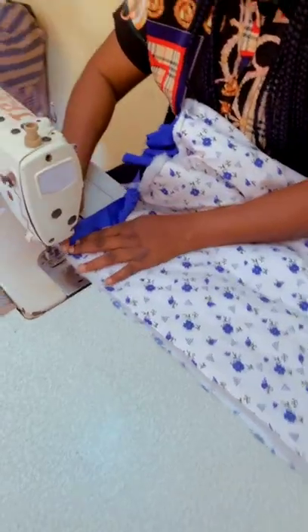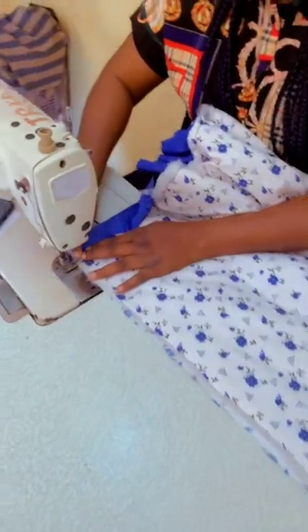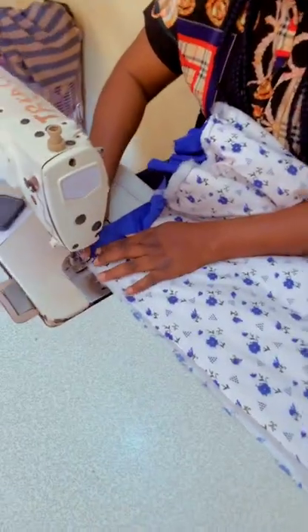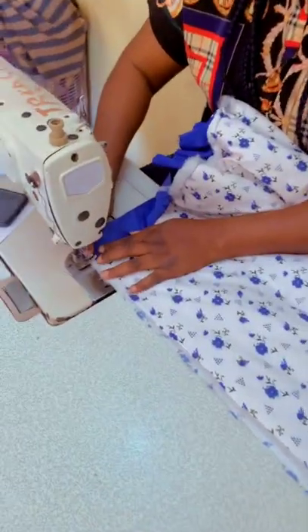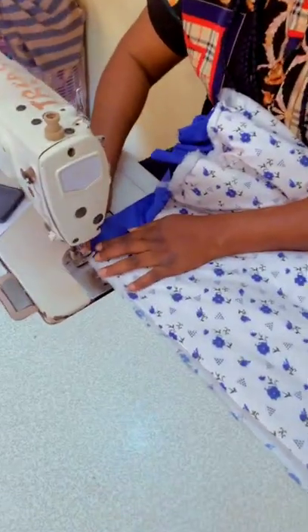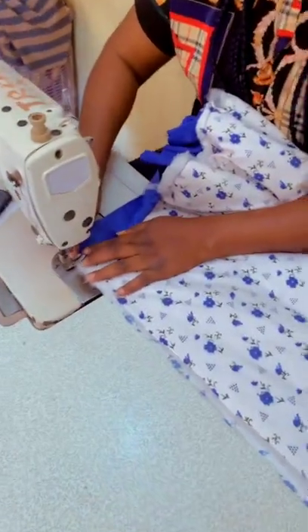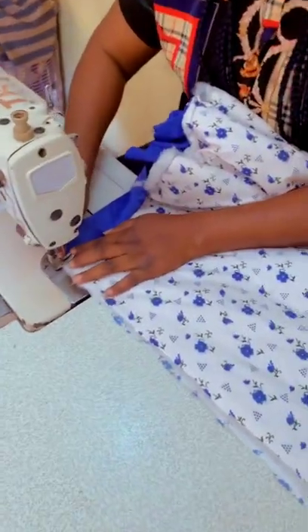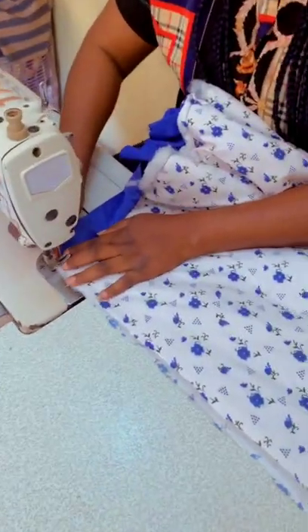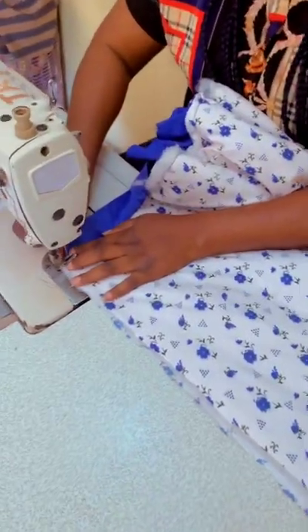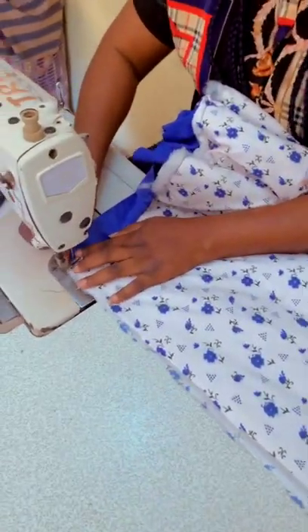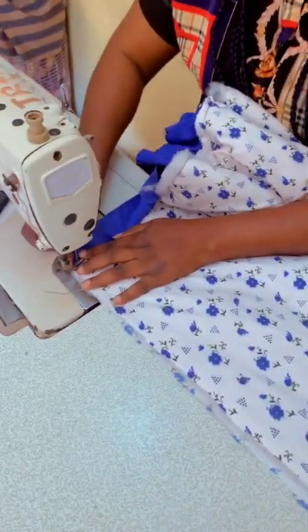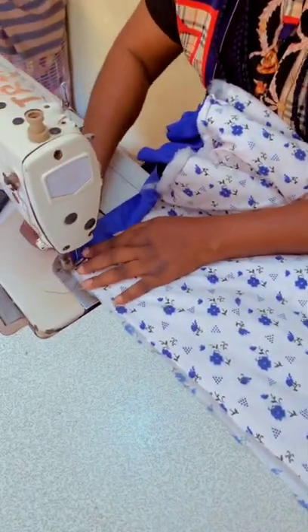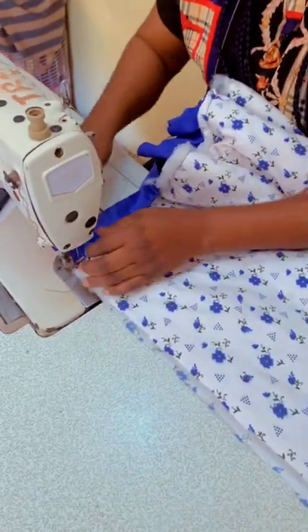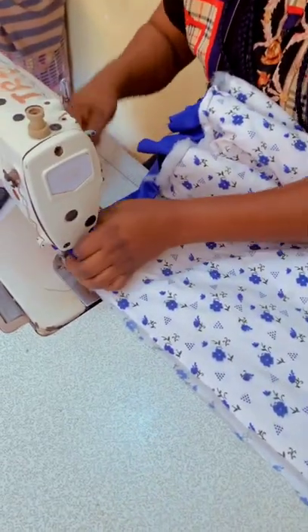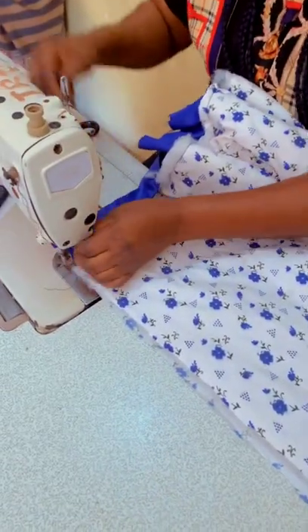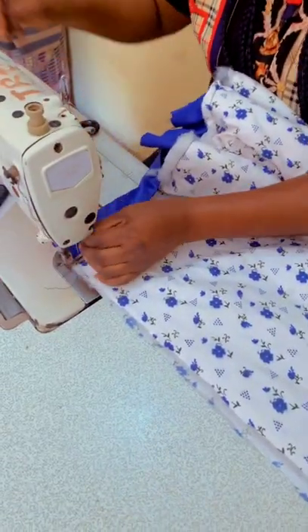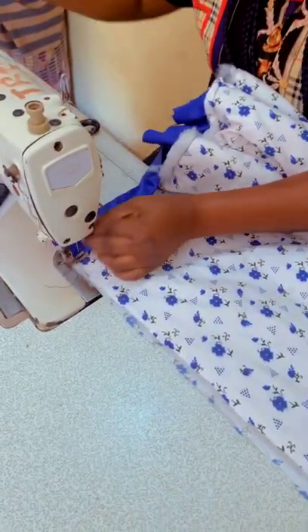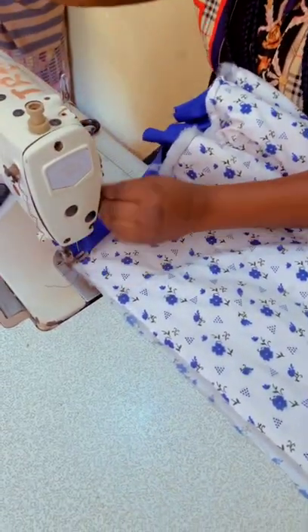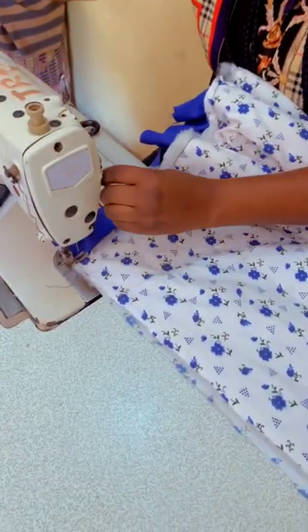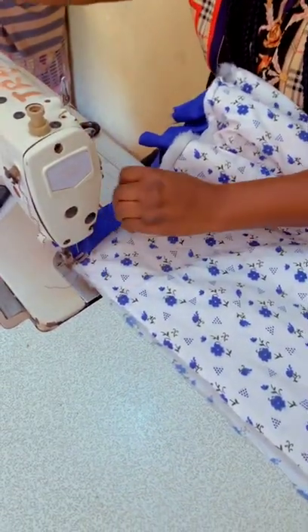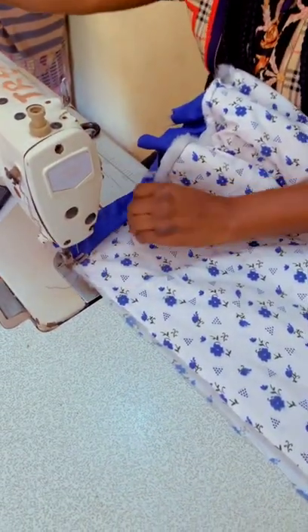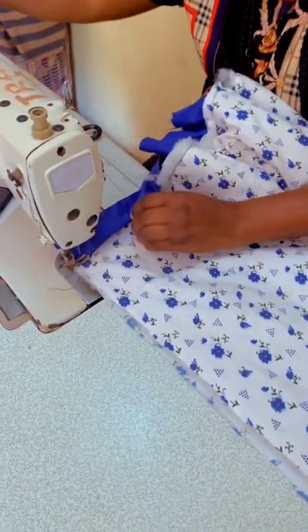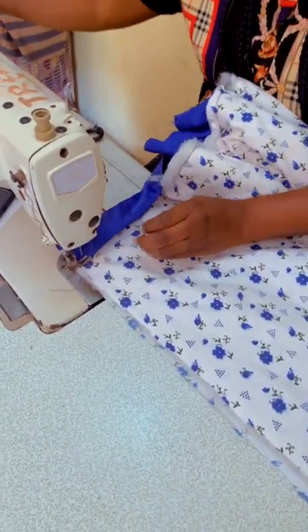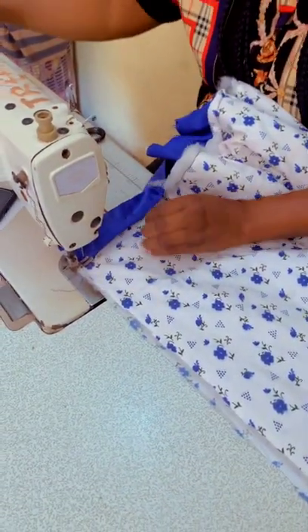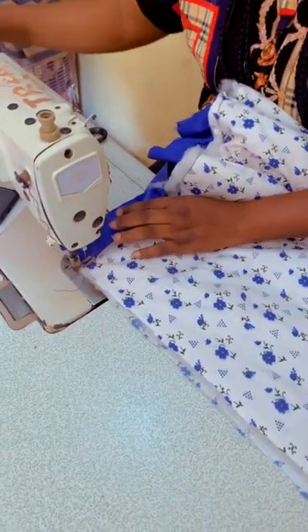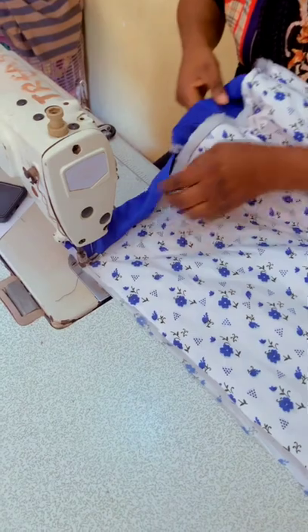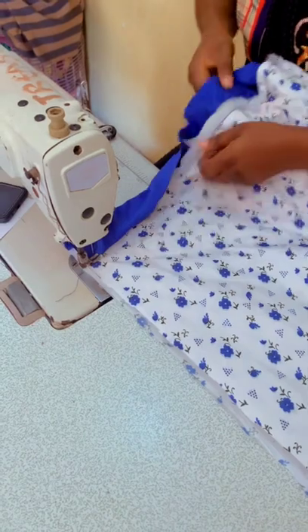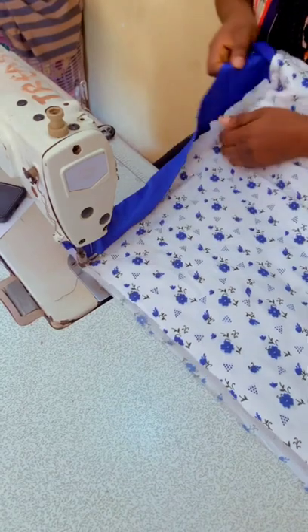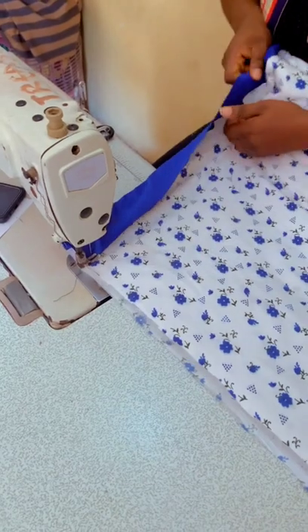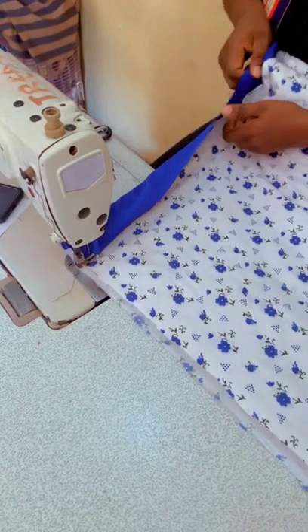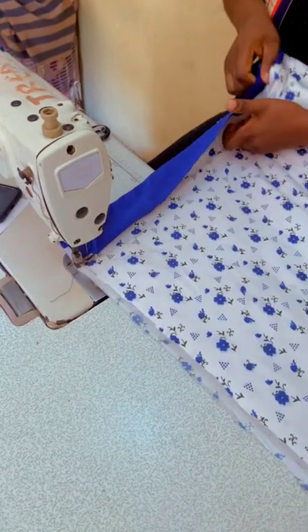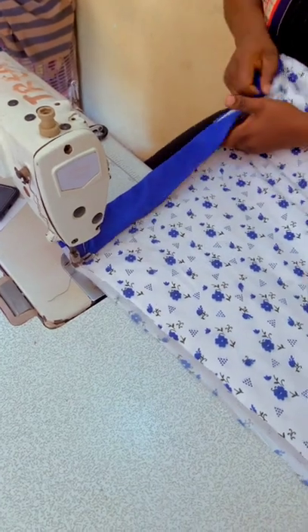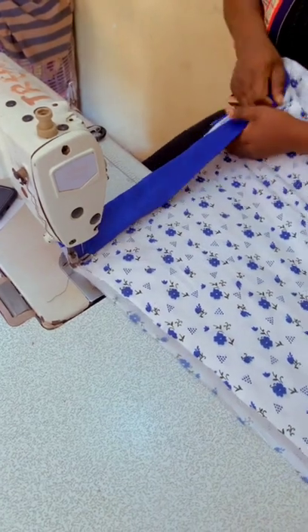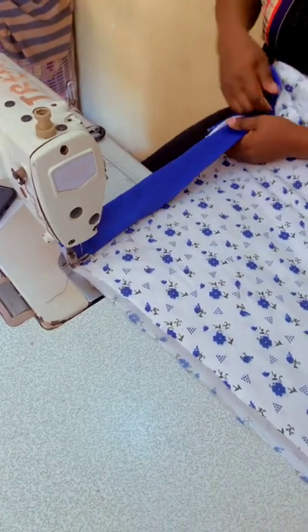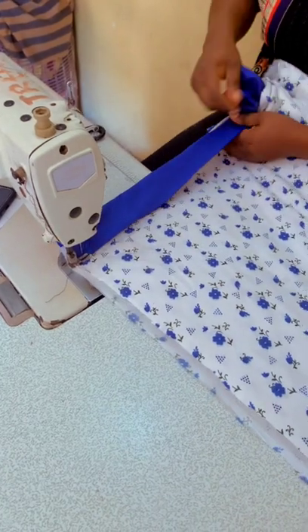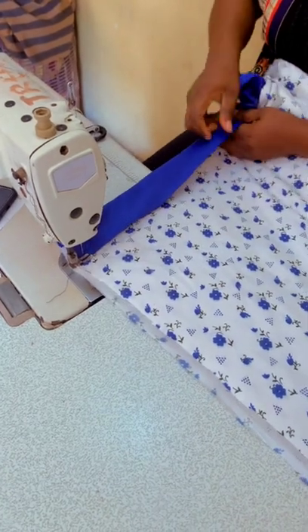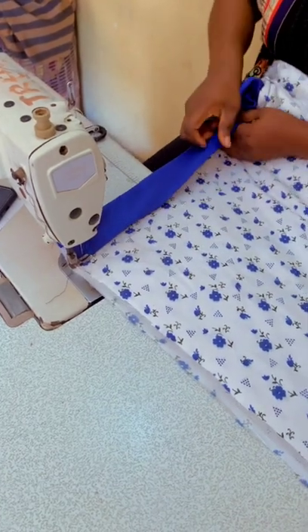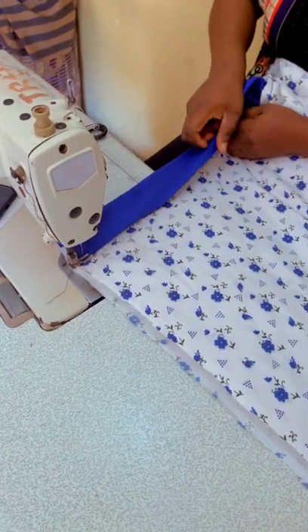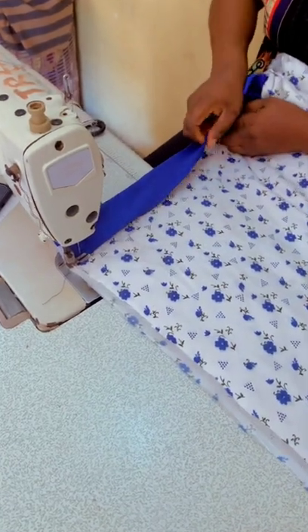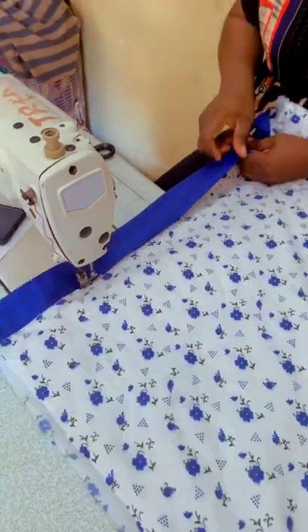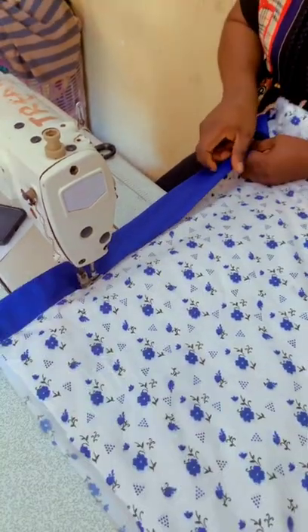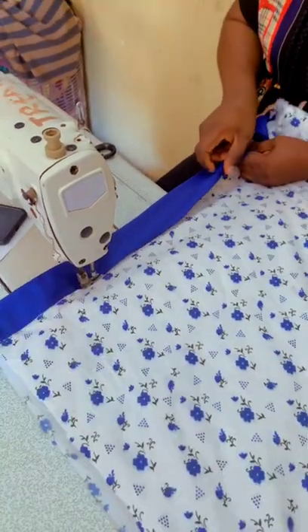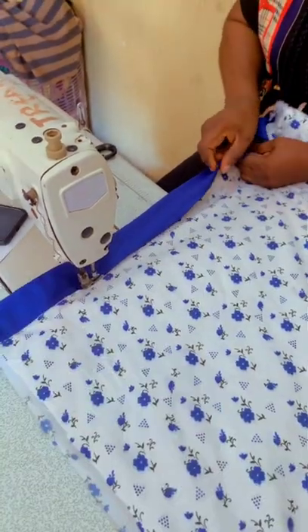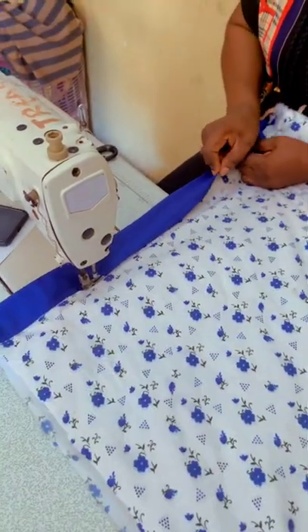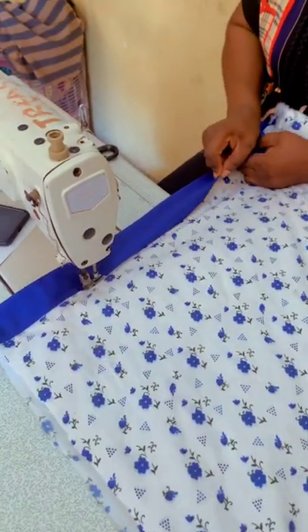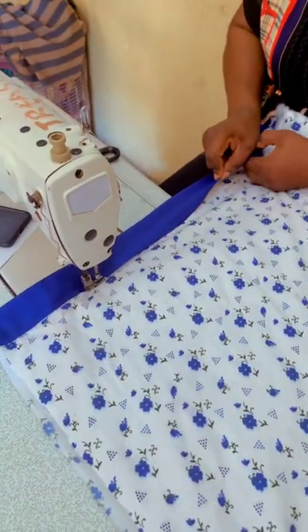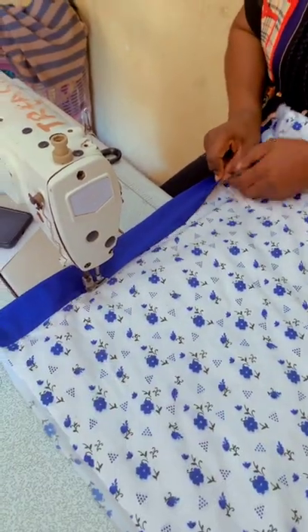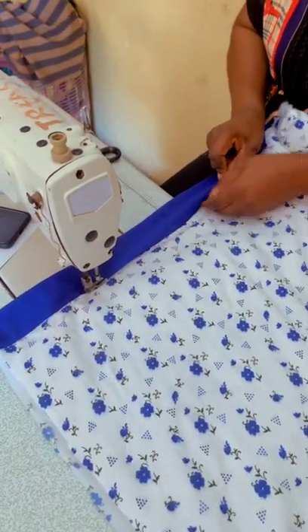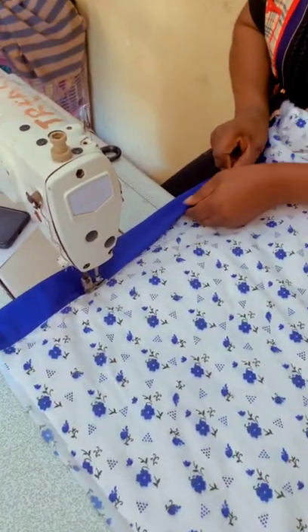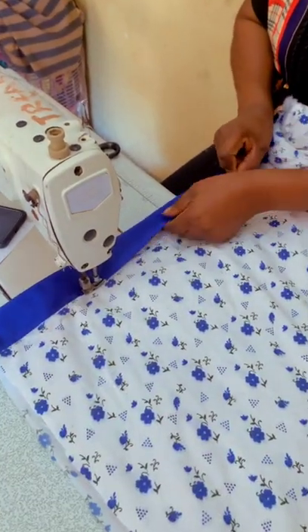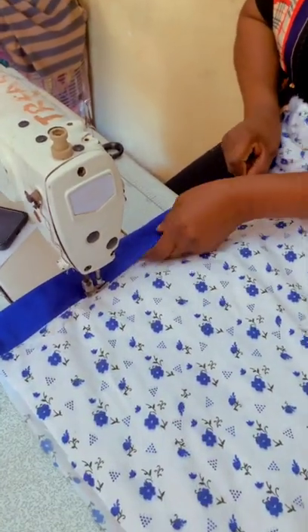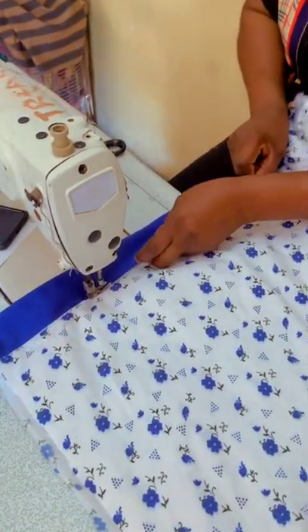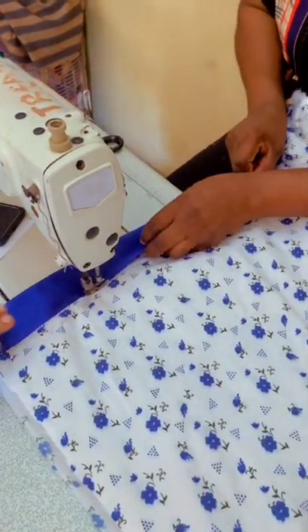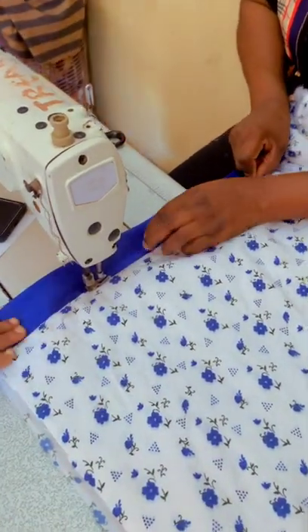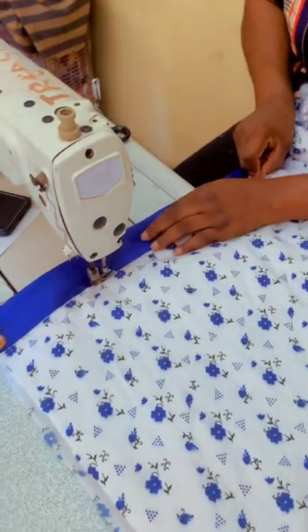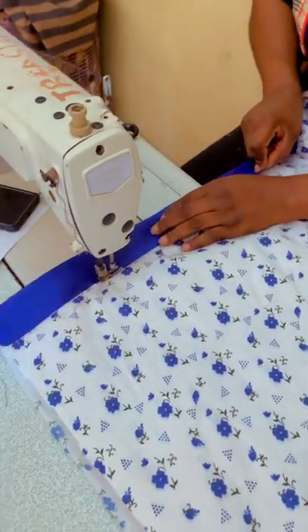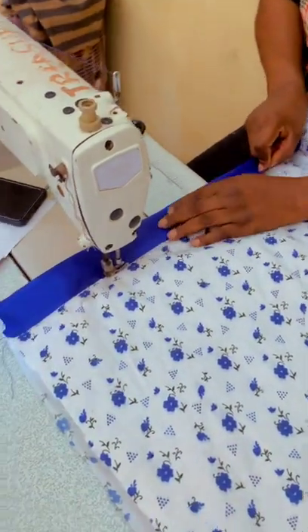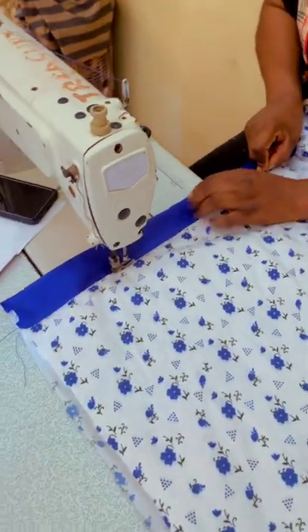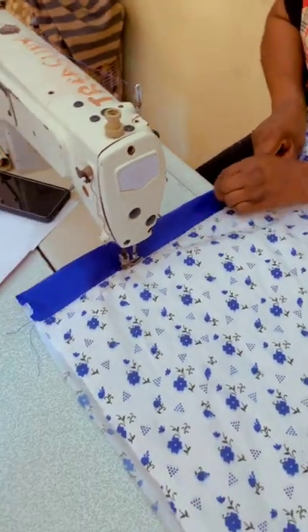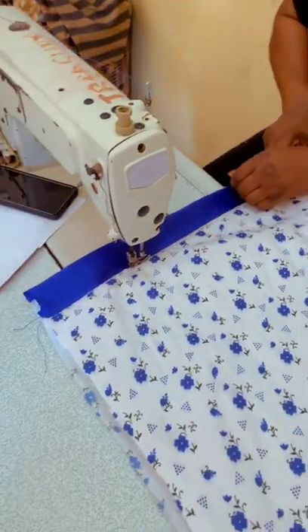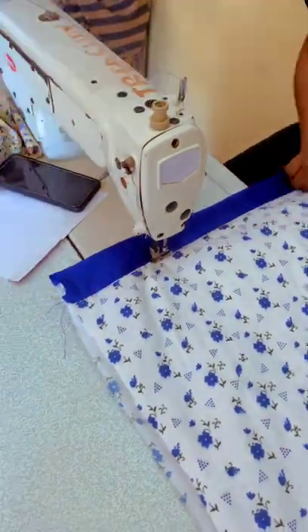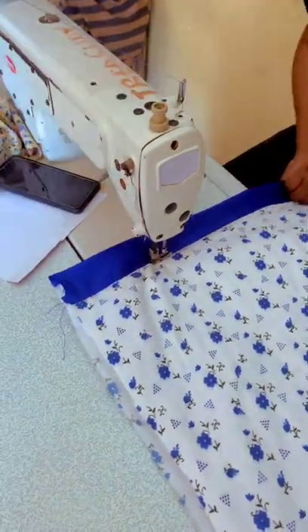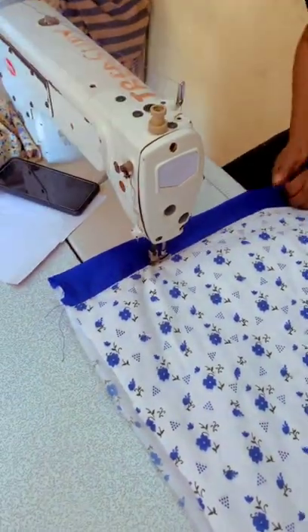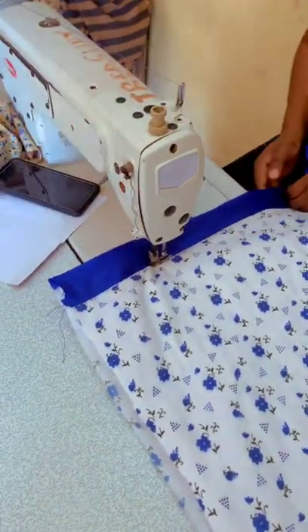This is how I pipe it — when you sew it on one side, you turn it over to the other side and arrange it well.